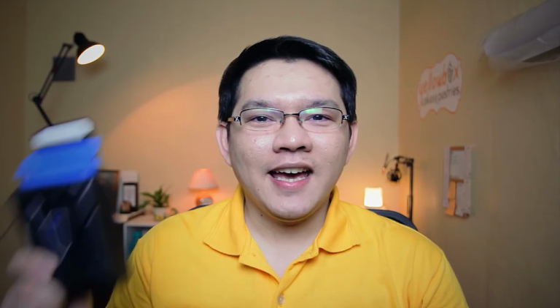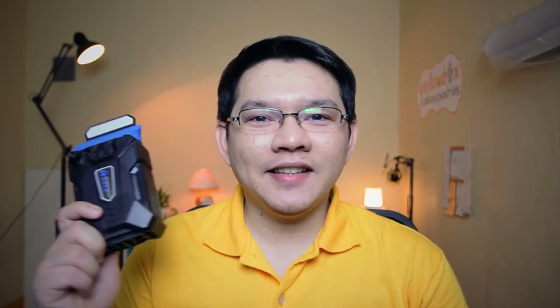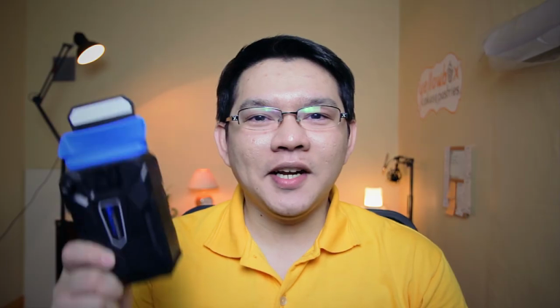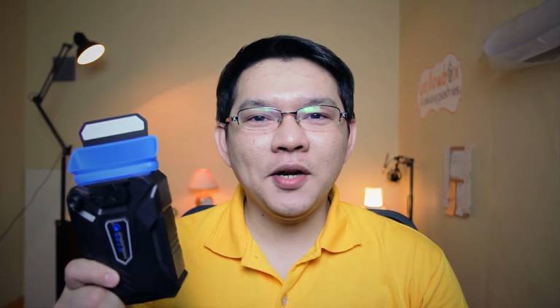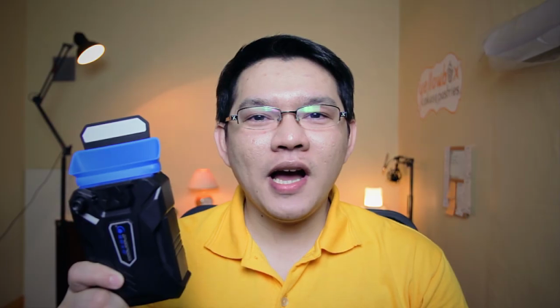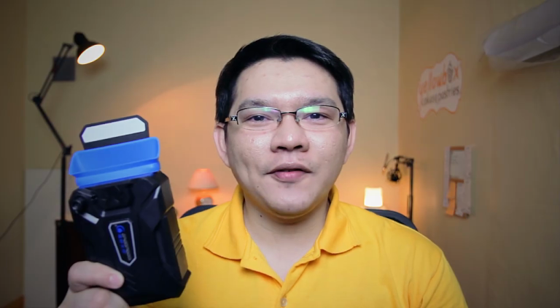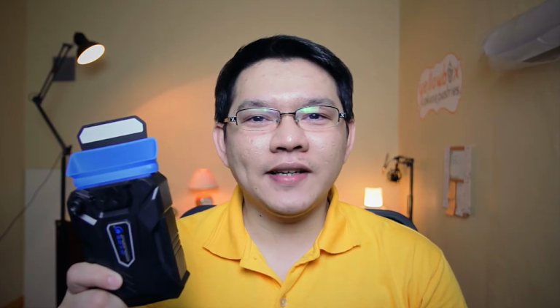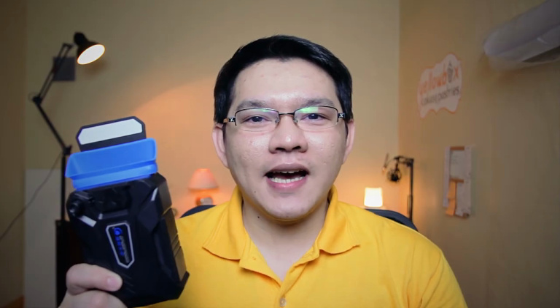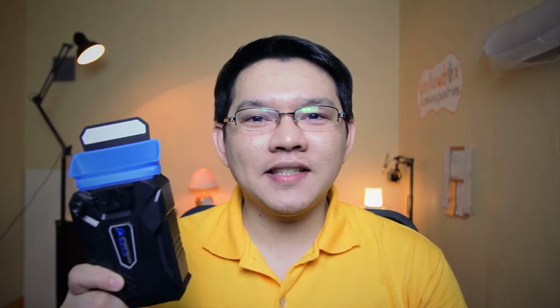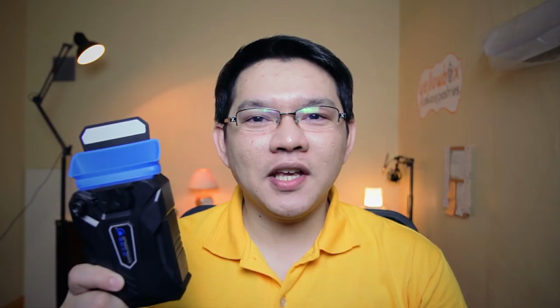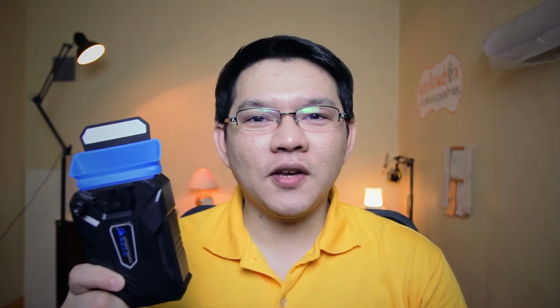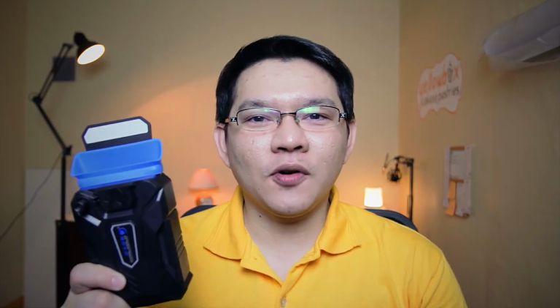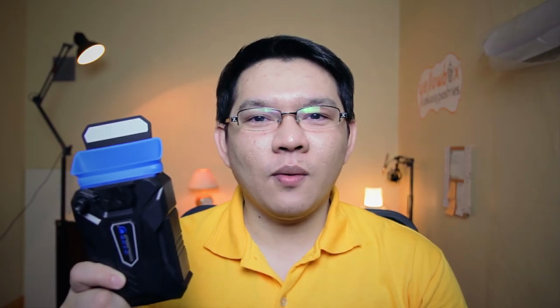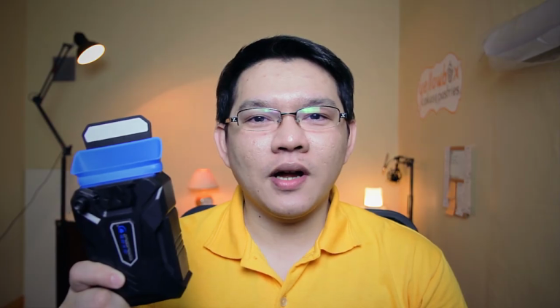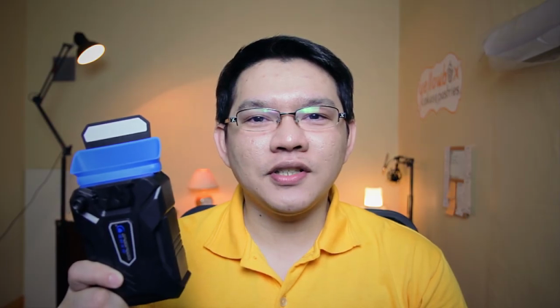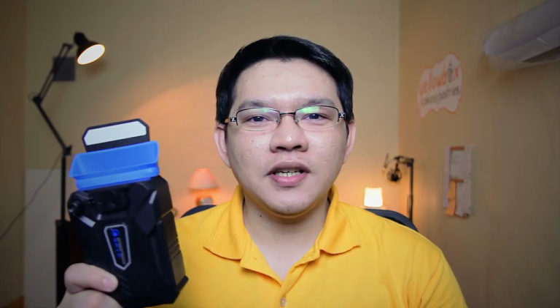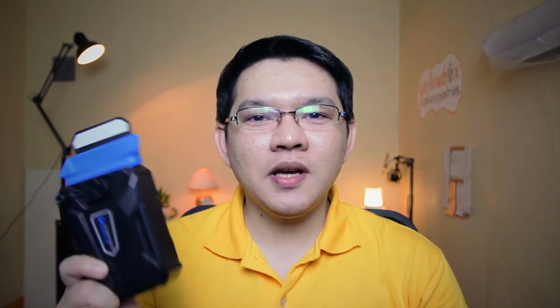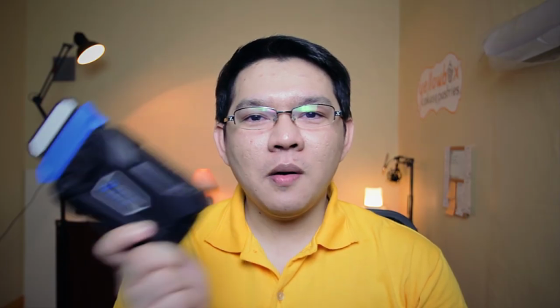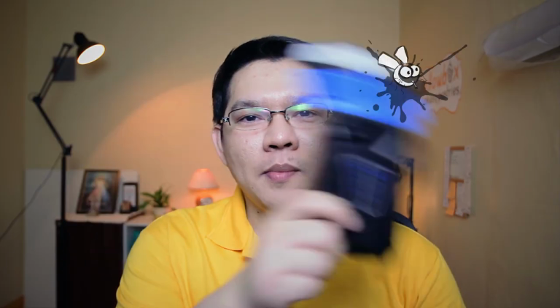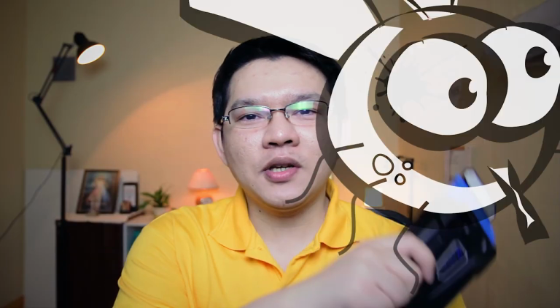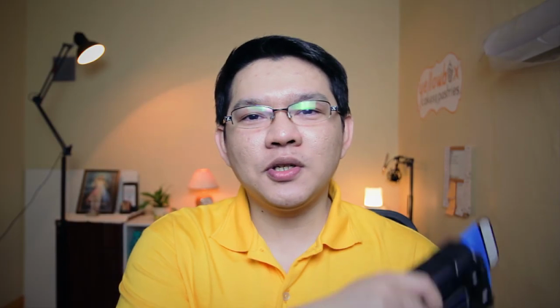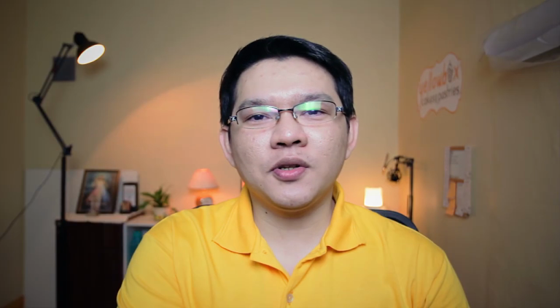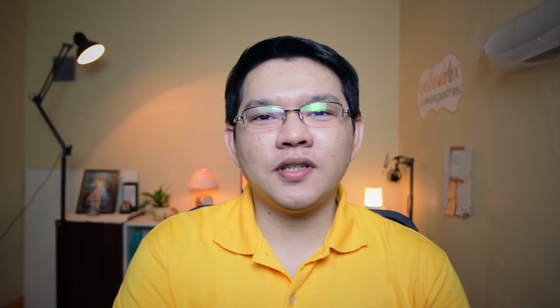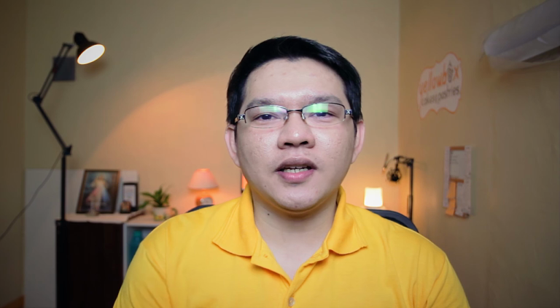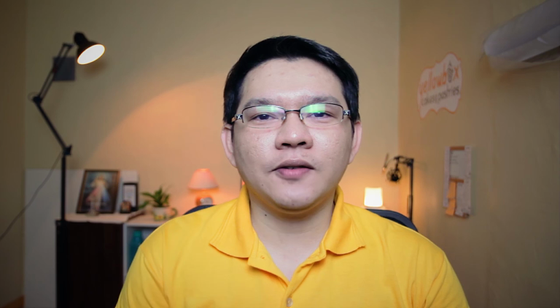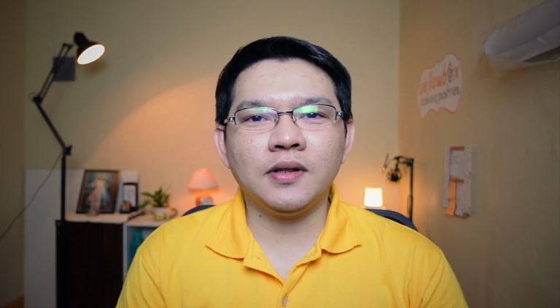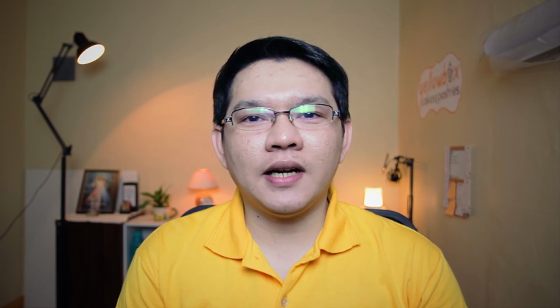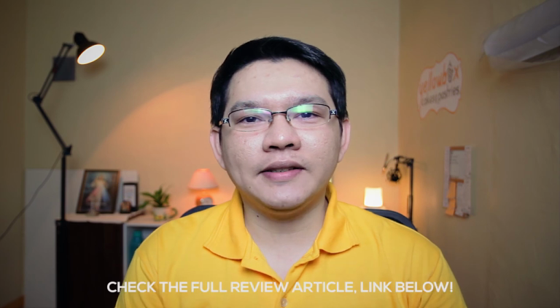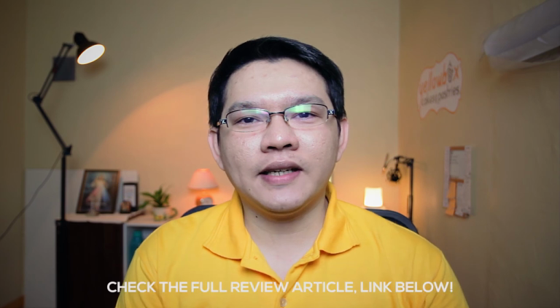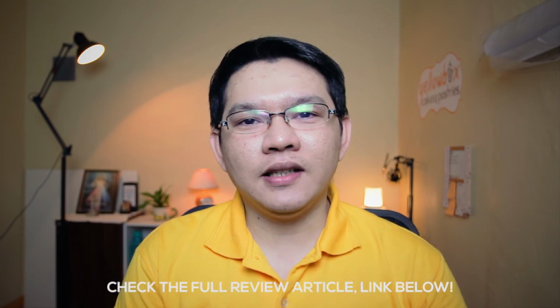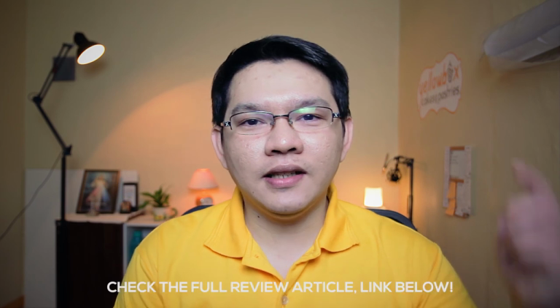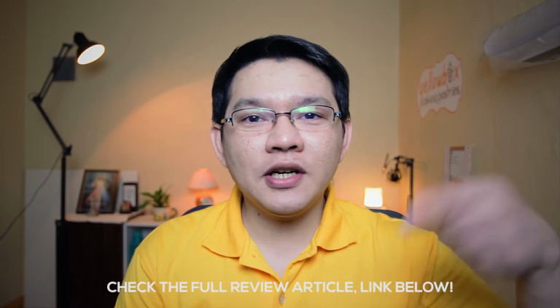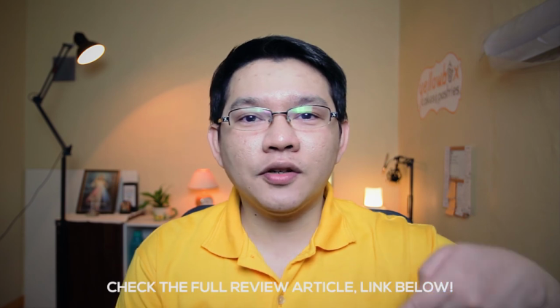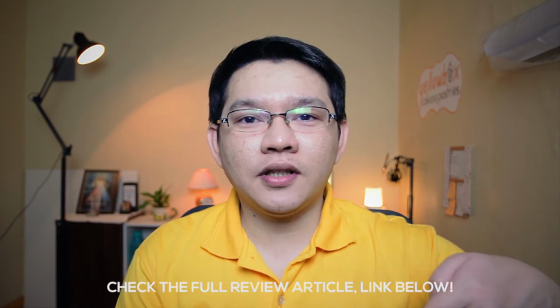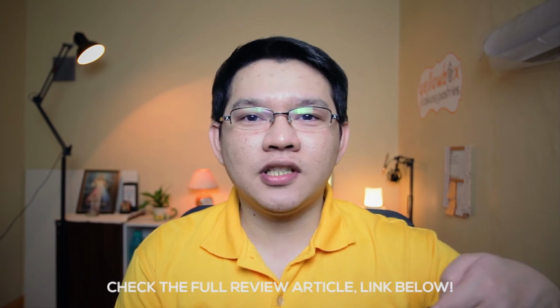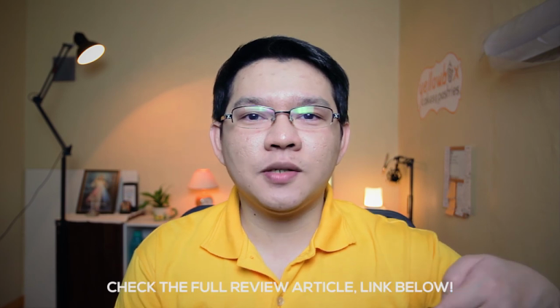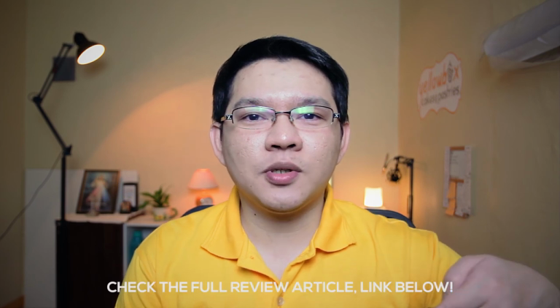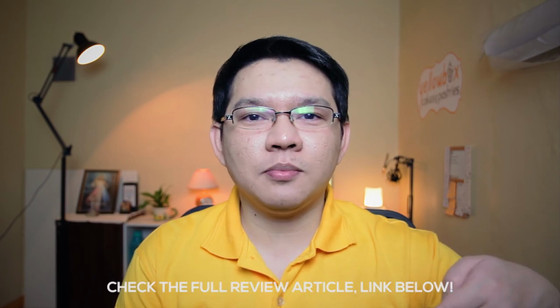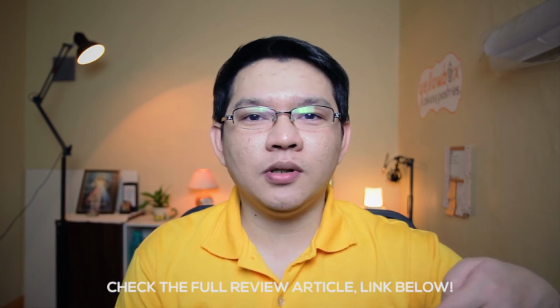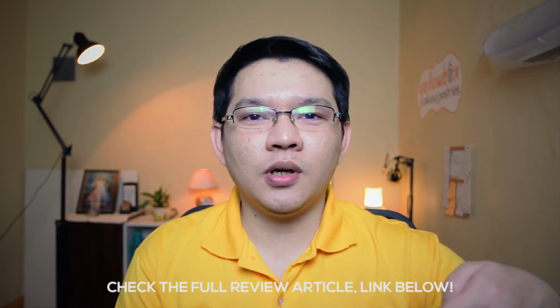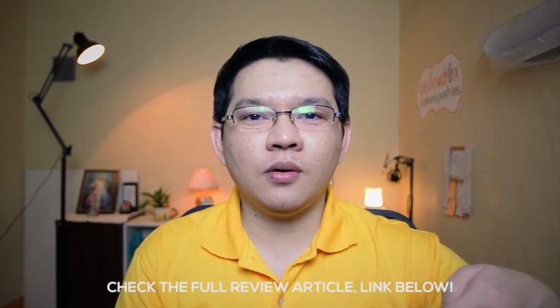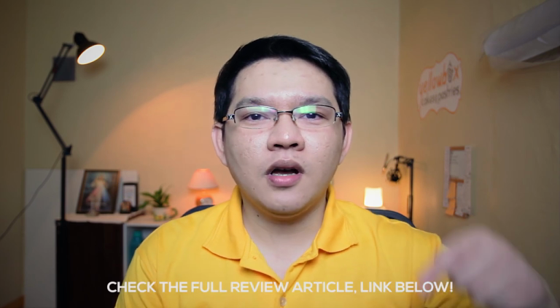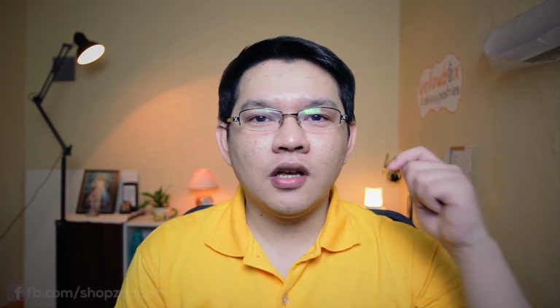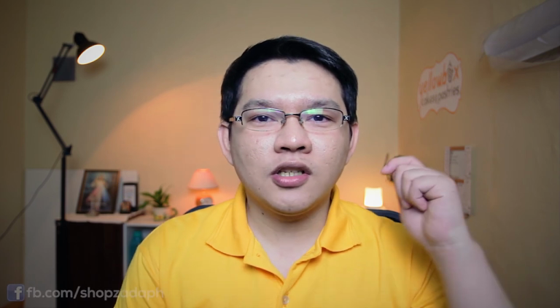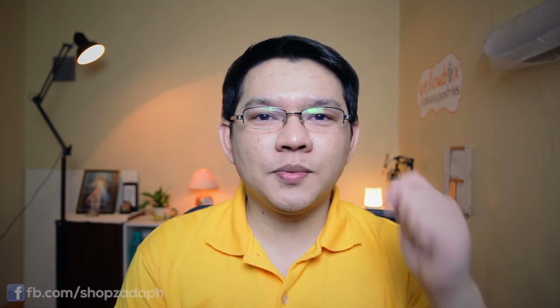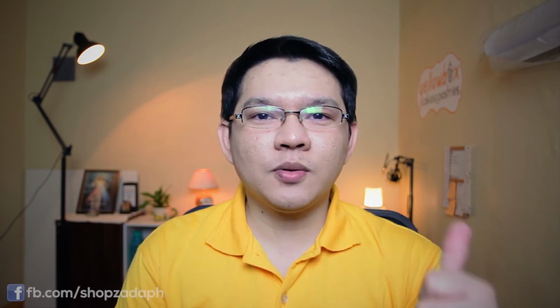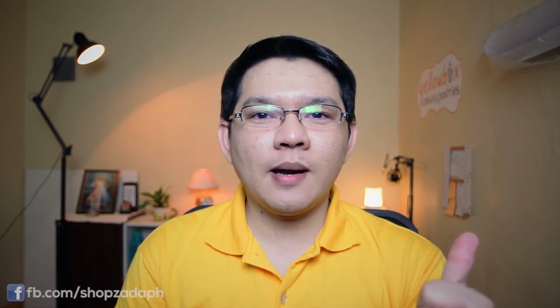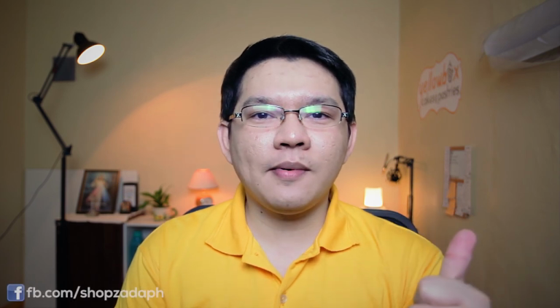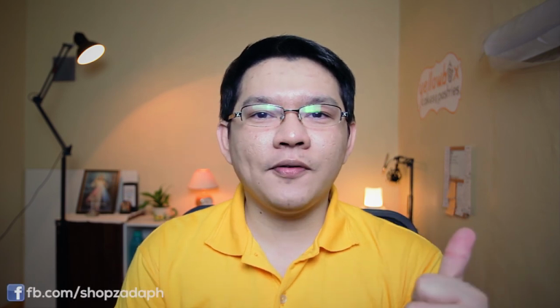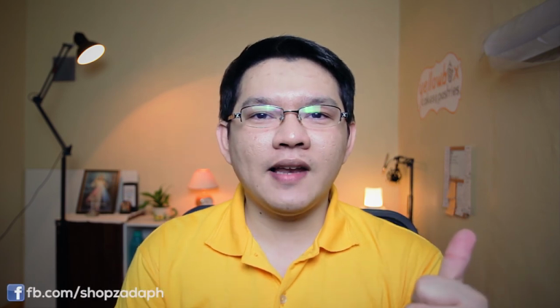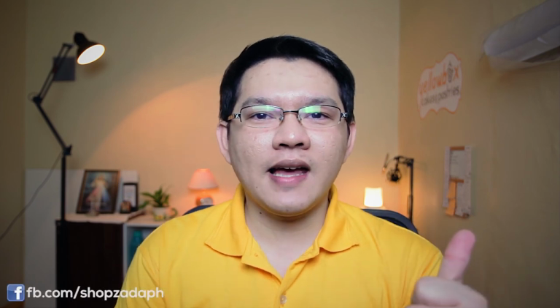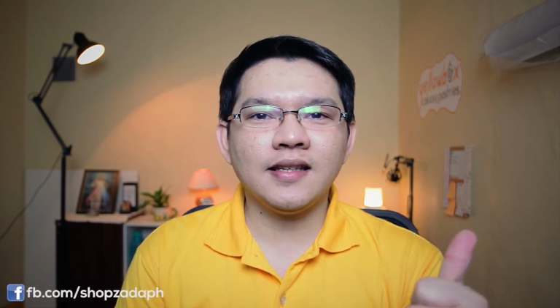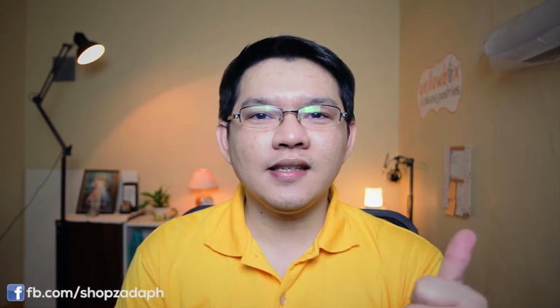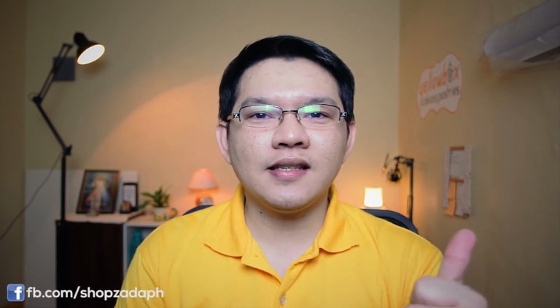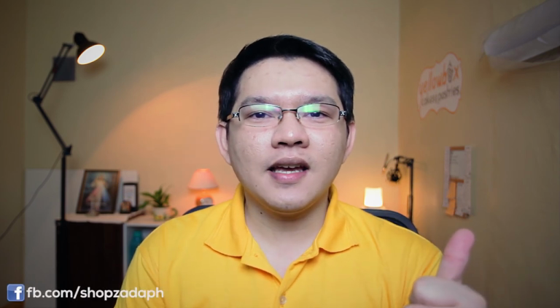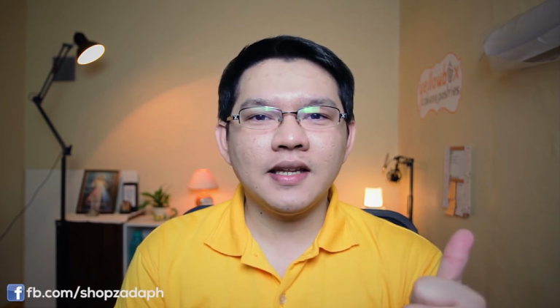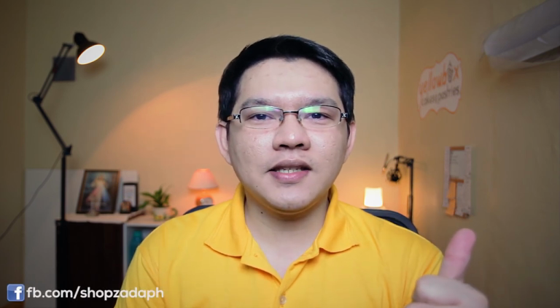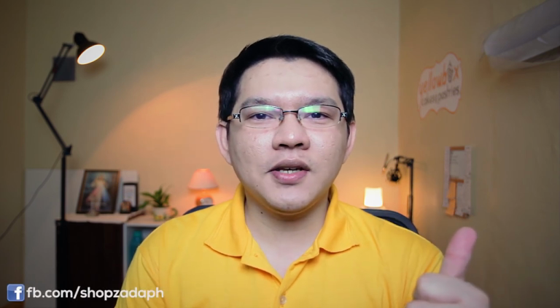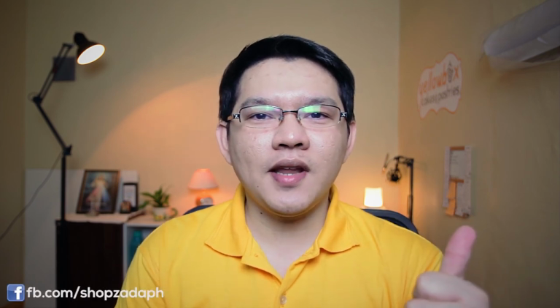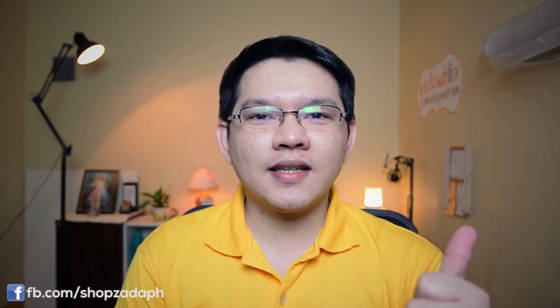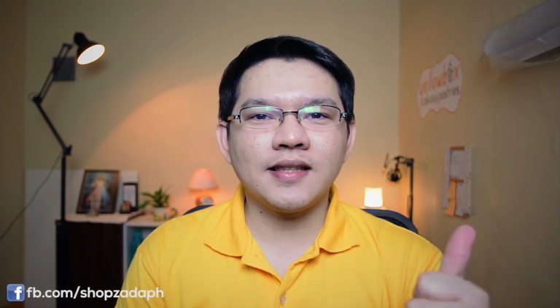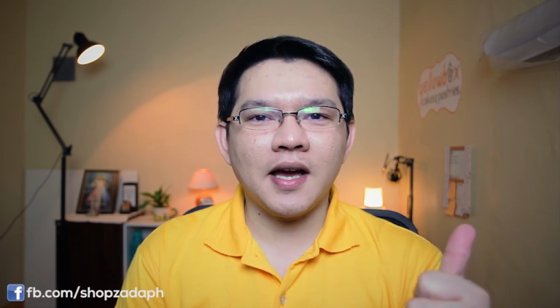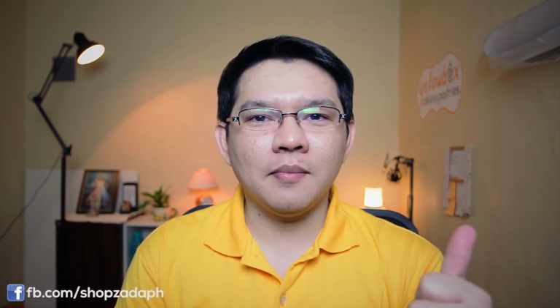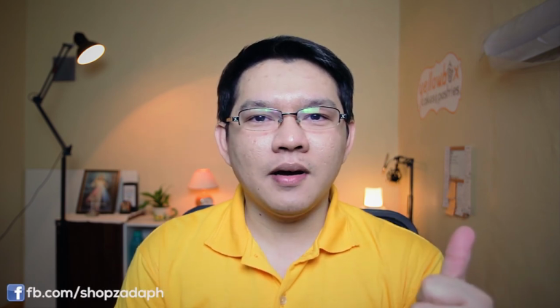And there you have it guys, thank you for watching. Make sure to check the full article, link in the description below. Subscribe if you like this, and see you next time.